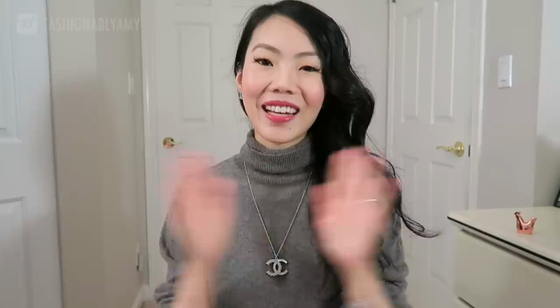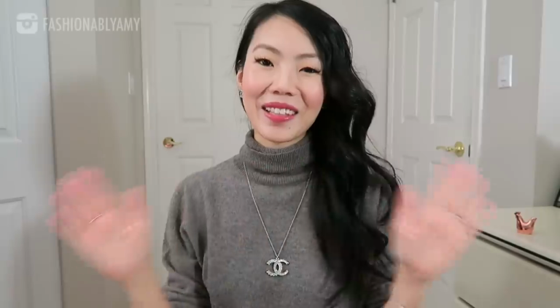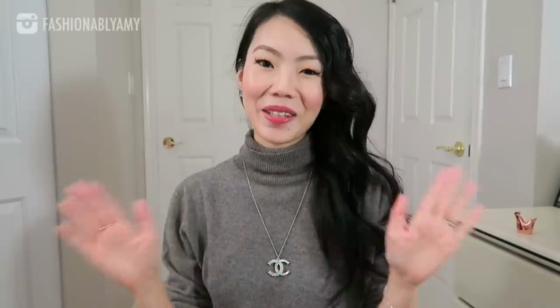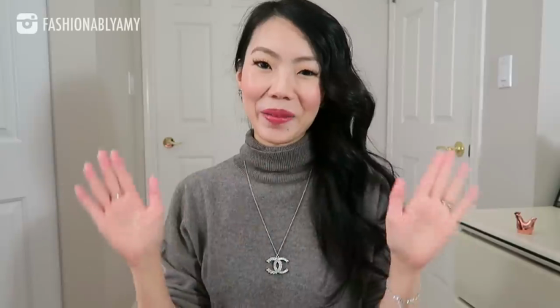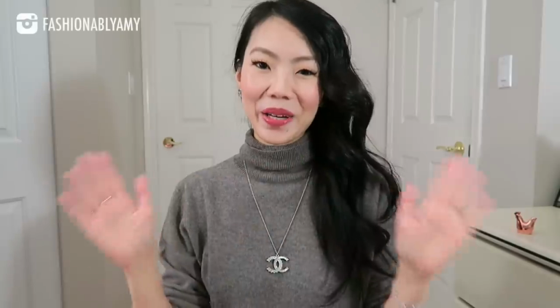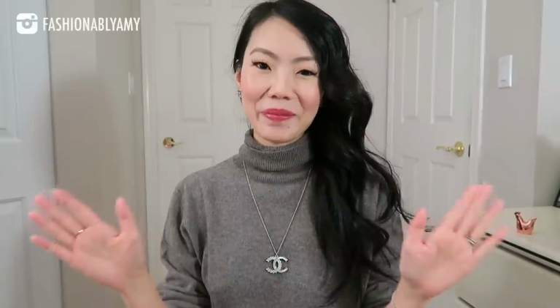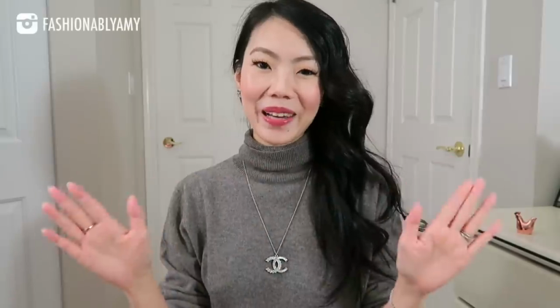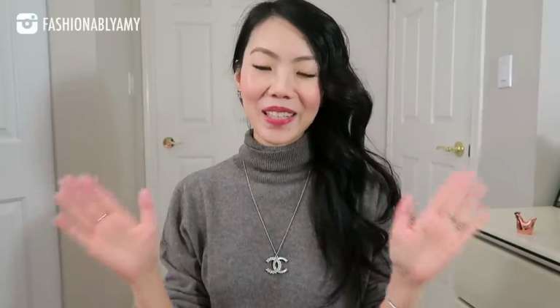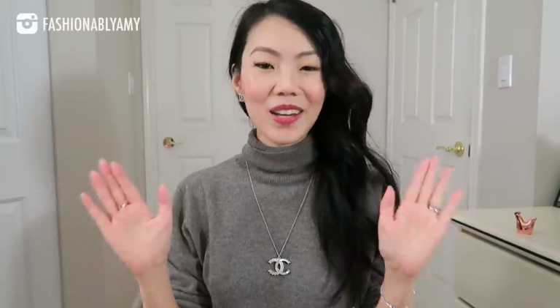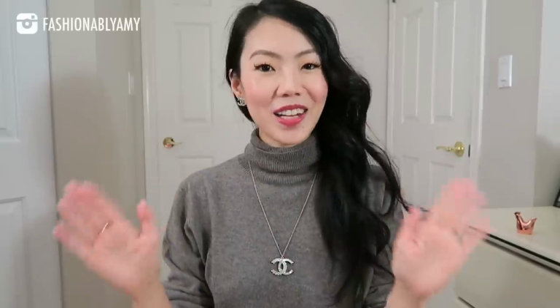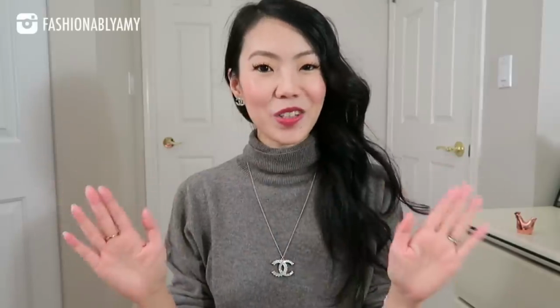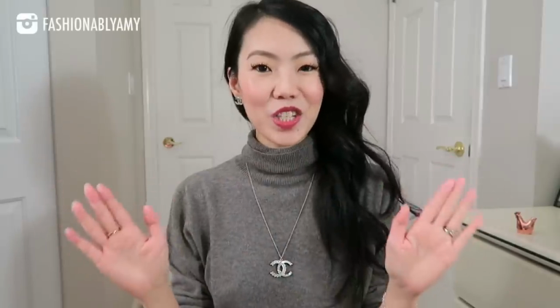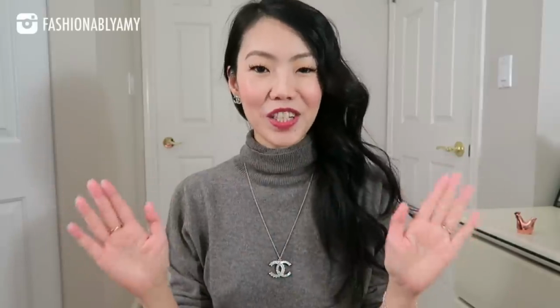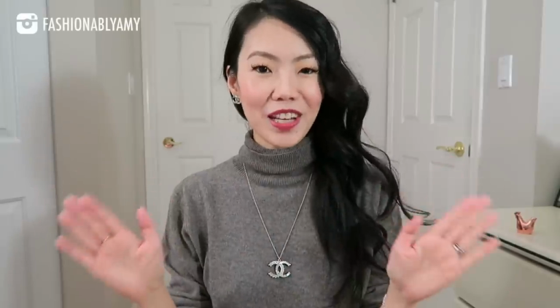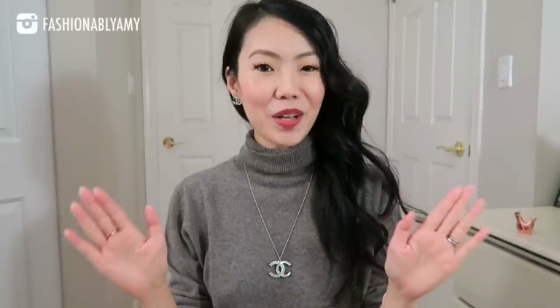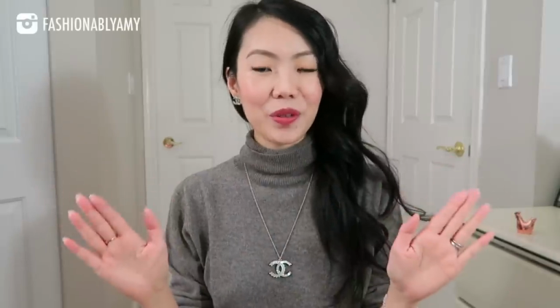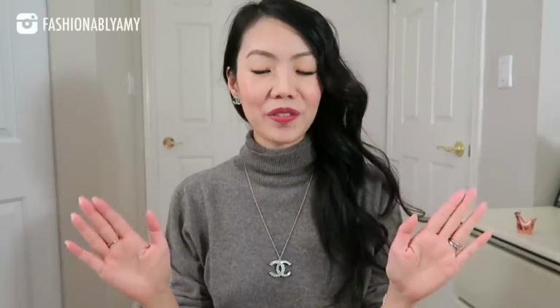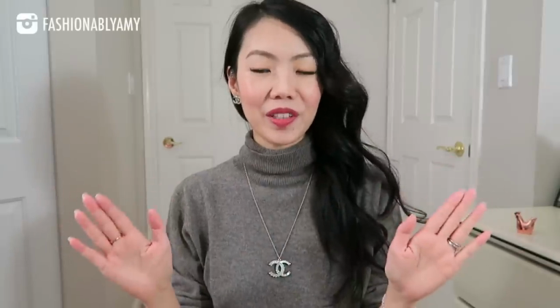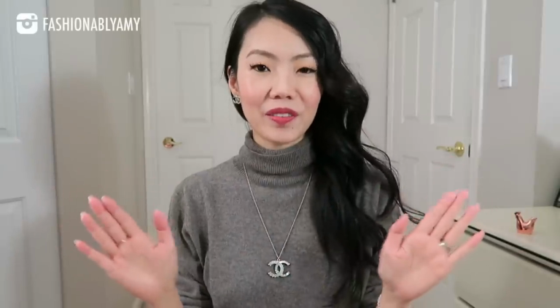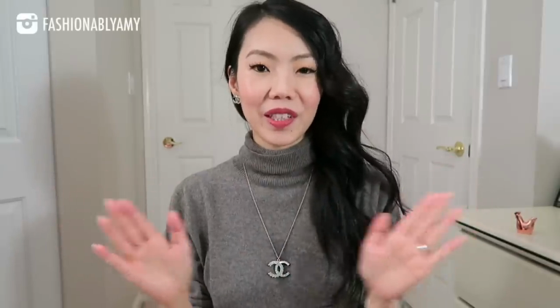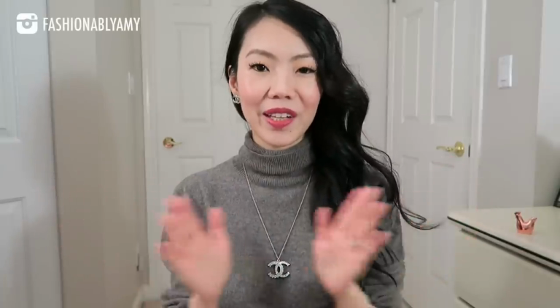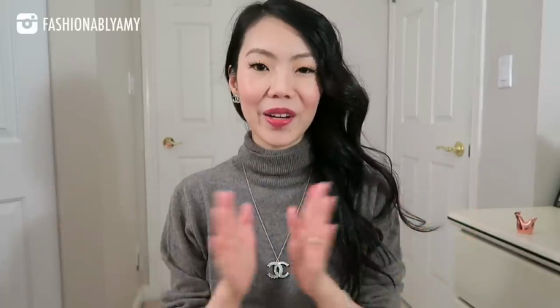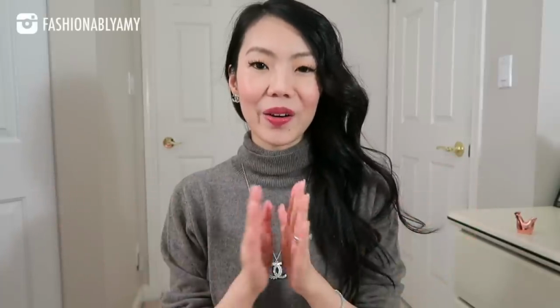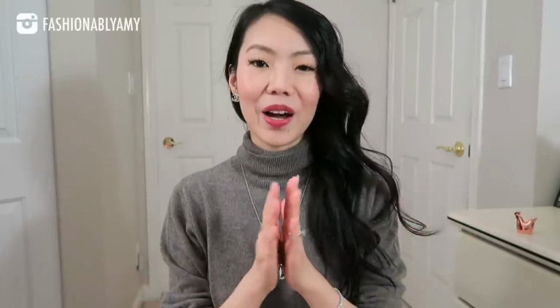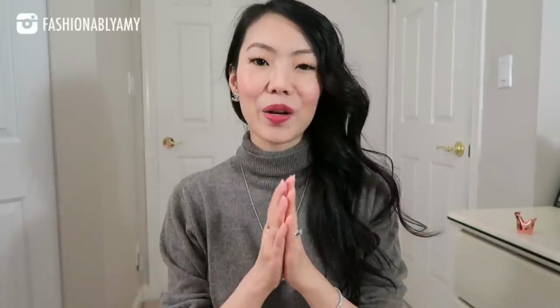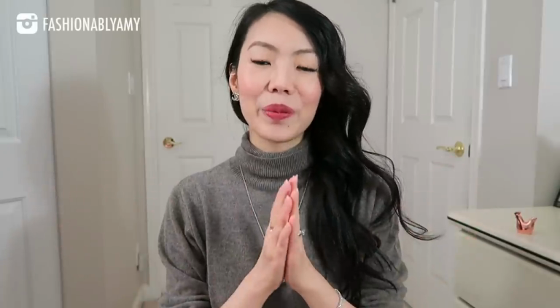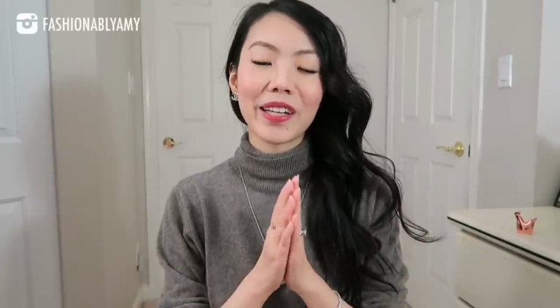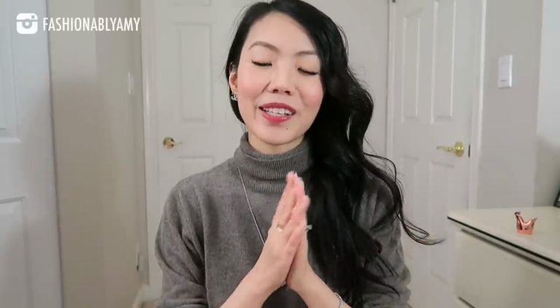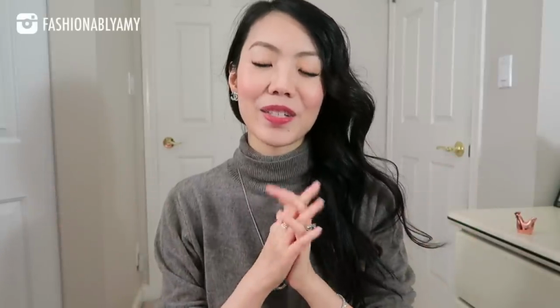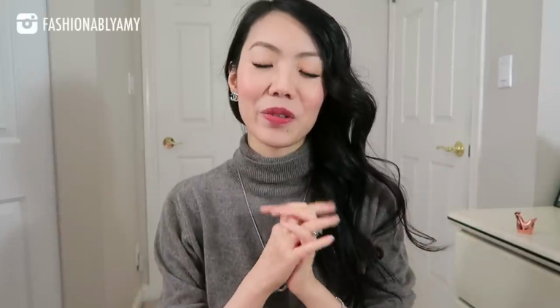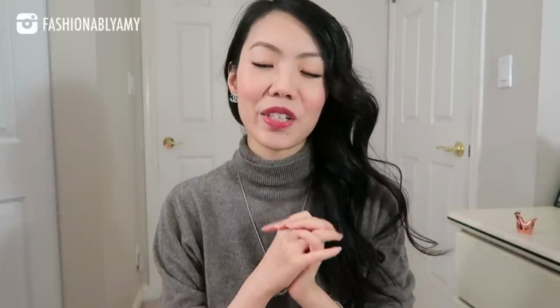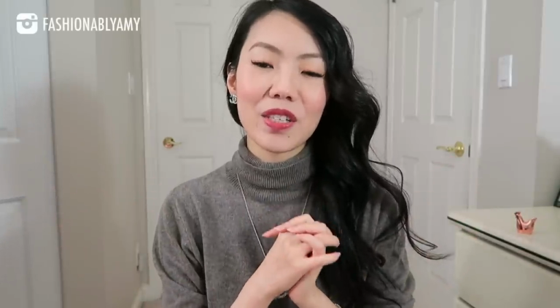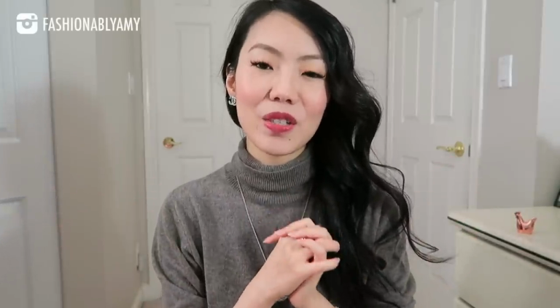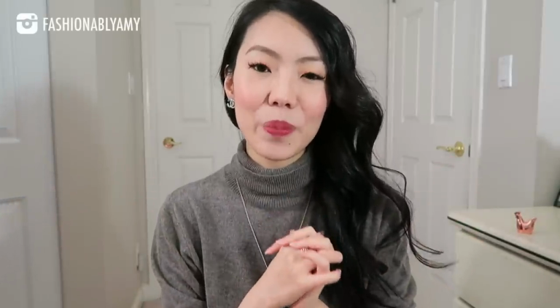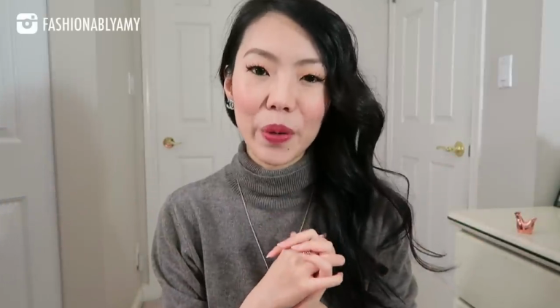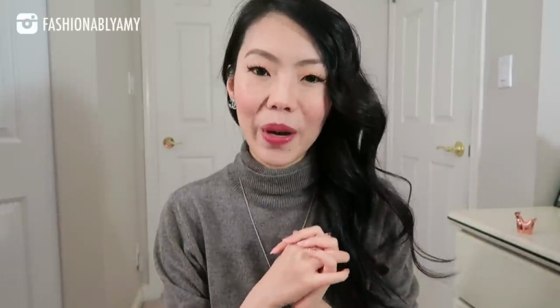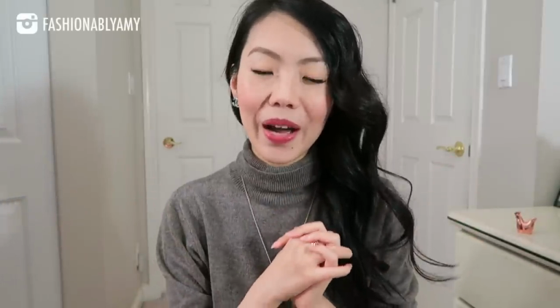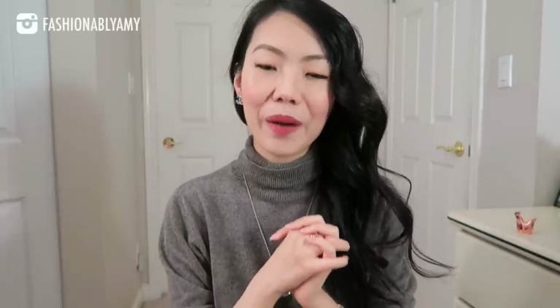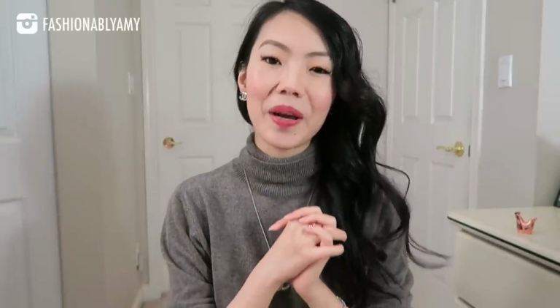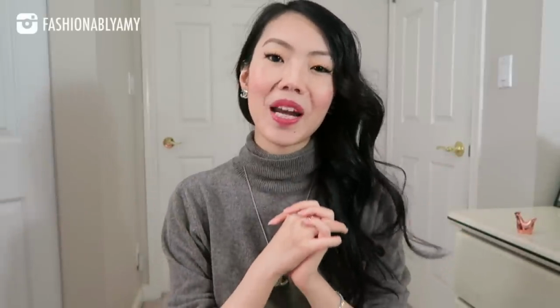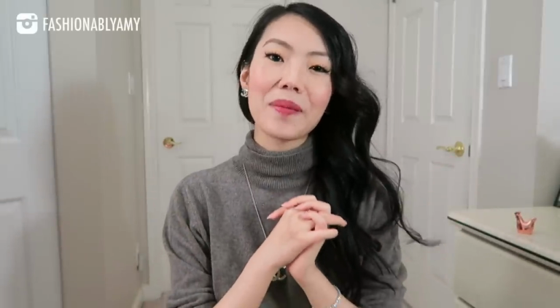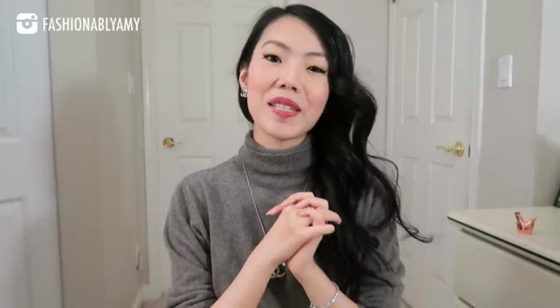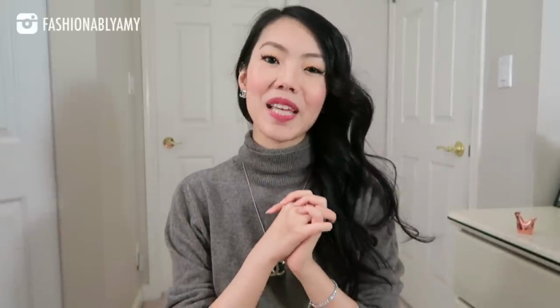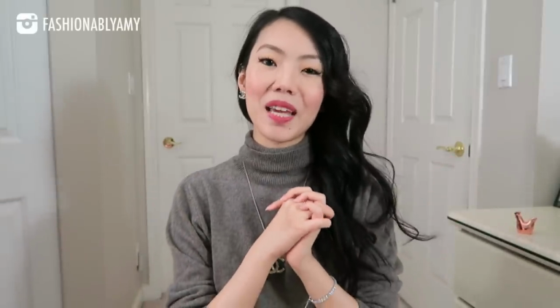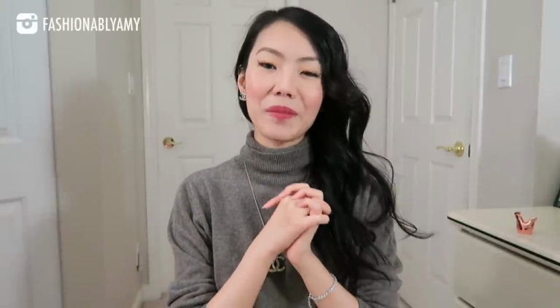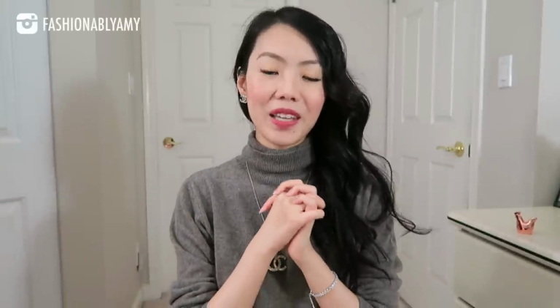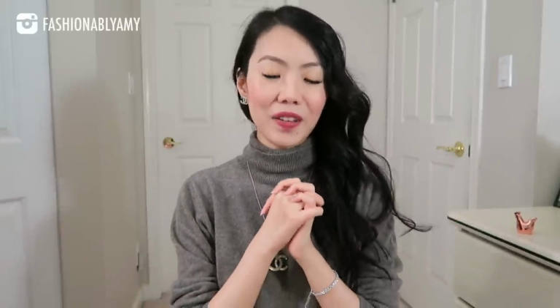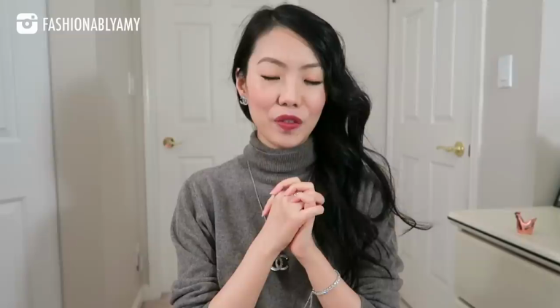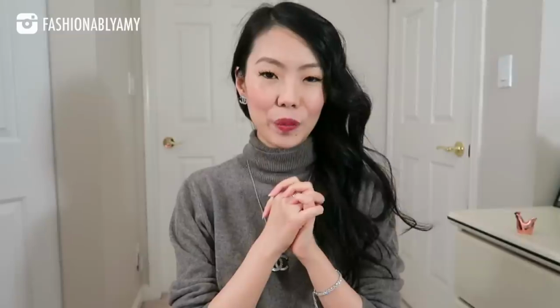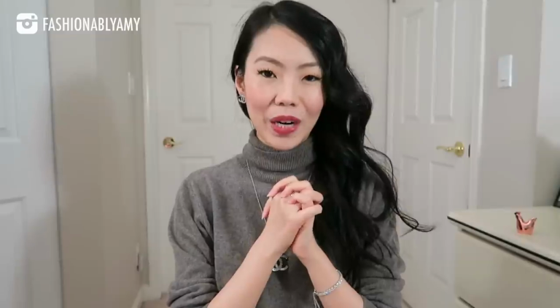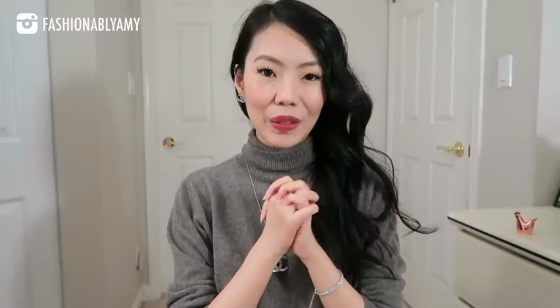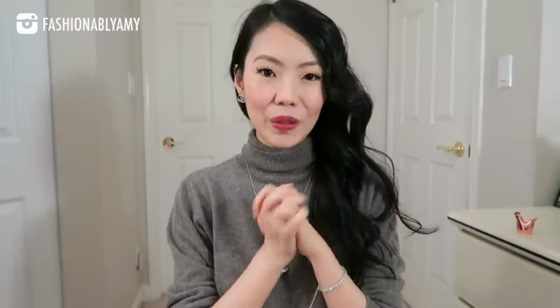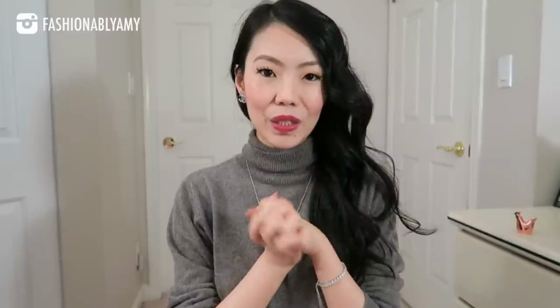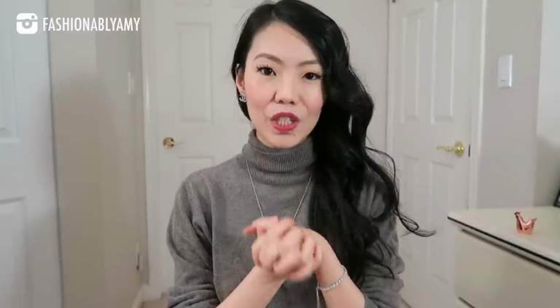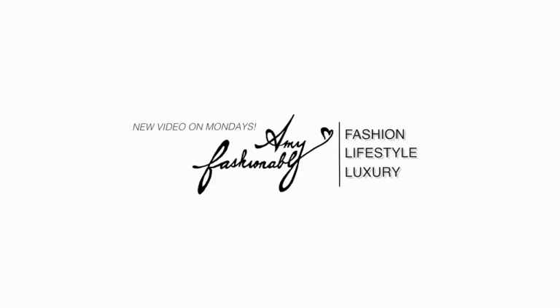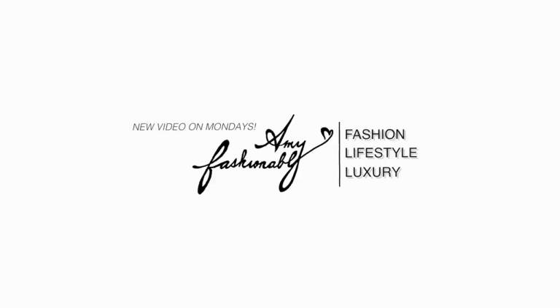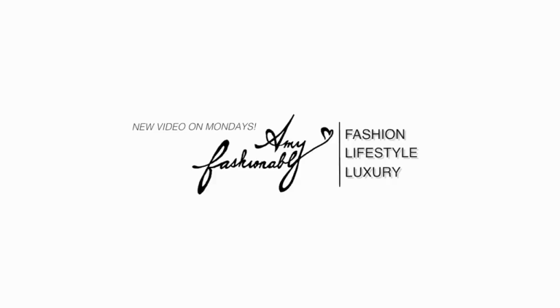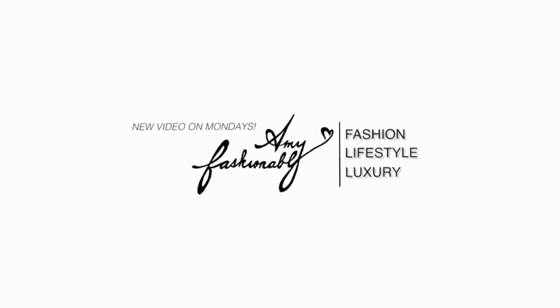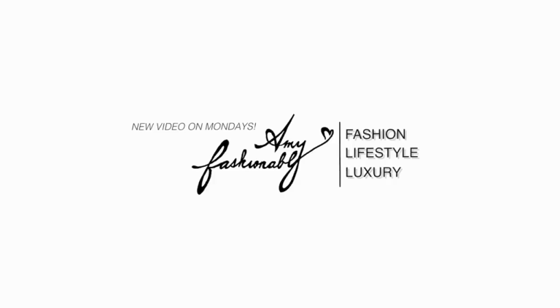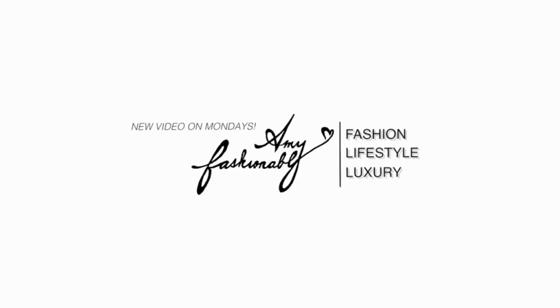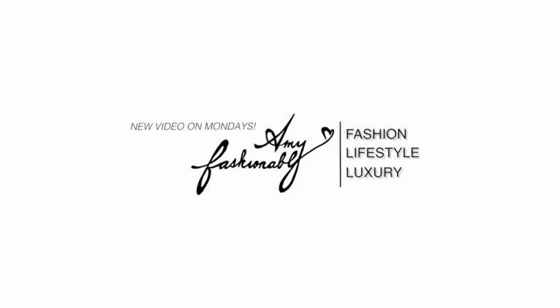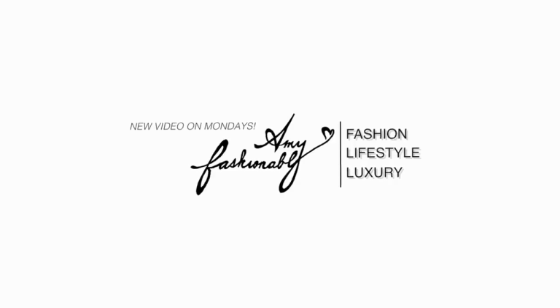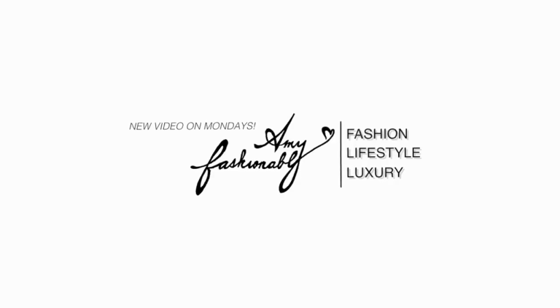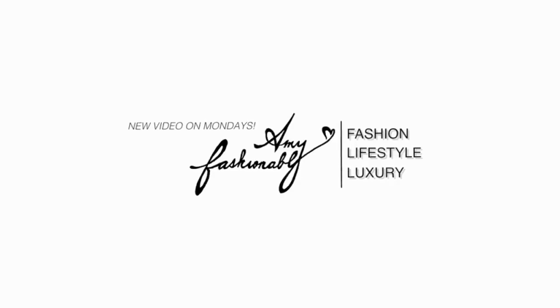Hello, welcome back to another Chanel reveal video. I hope you guys are doing super well. My name is Amy if you're brand new to this channel. As per usual,